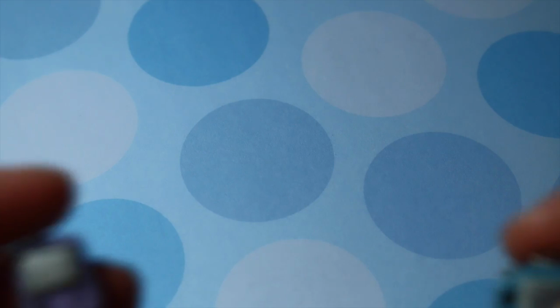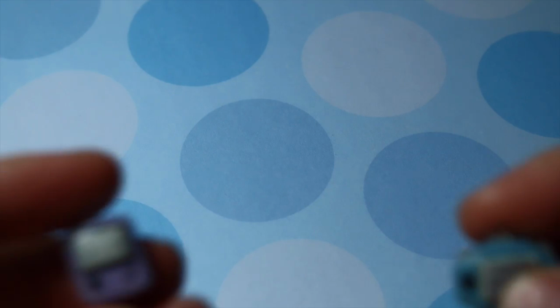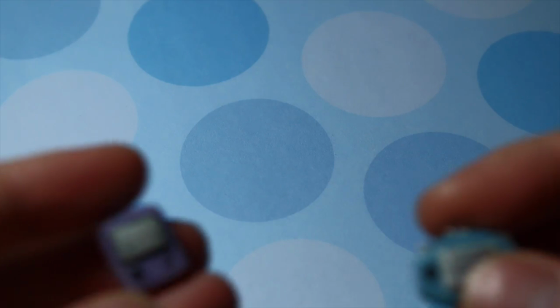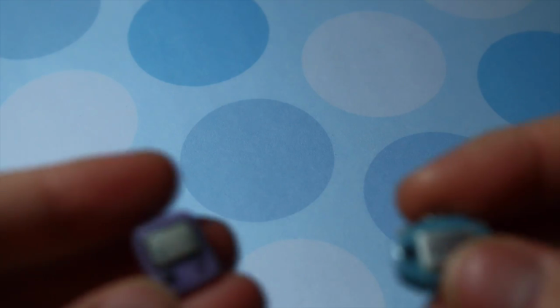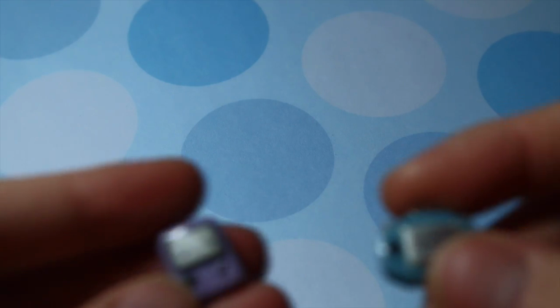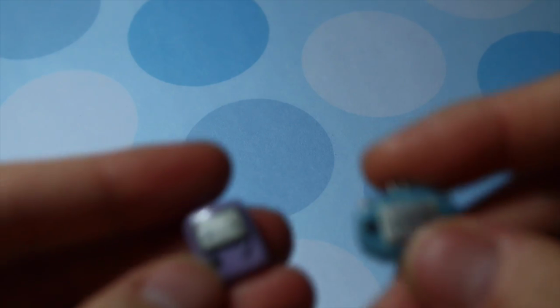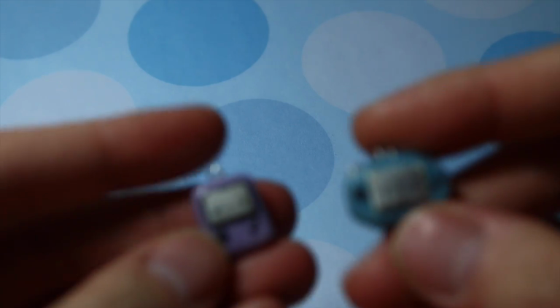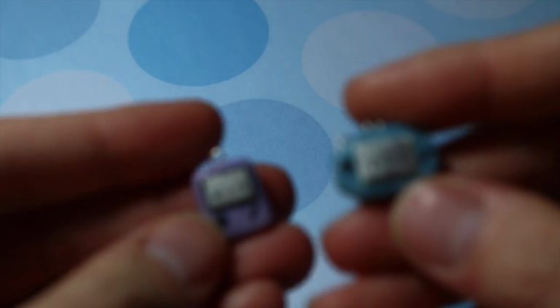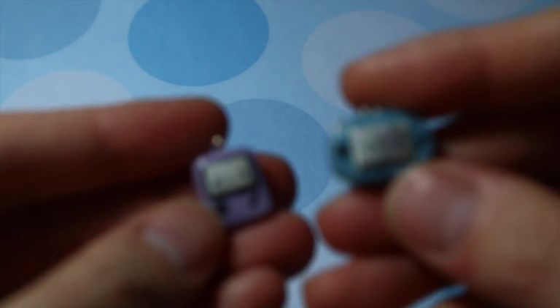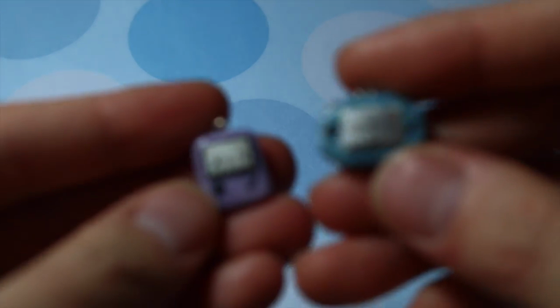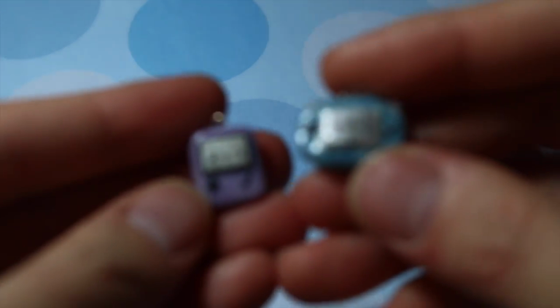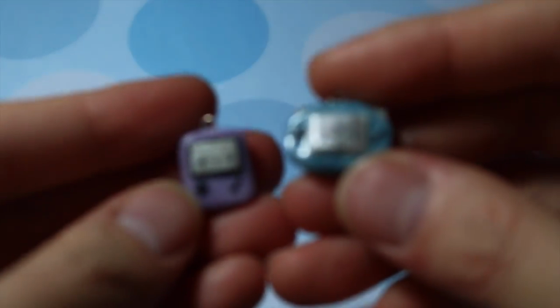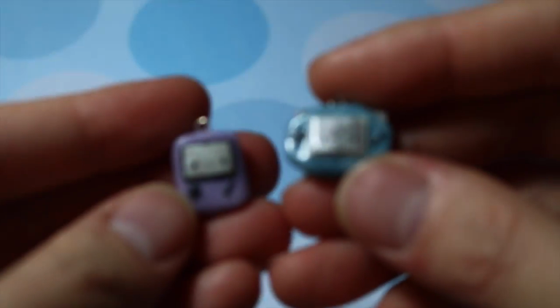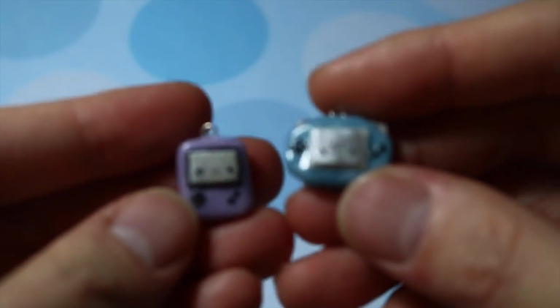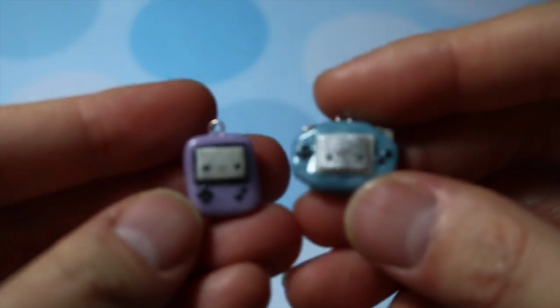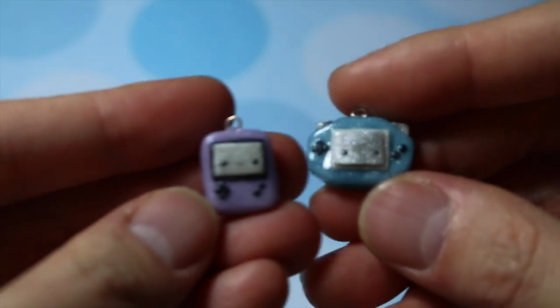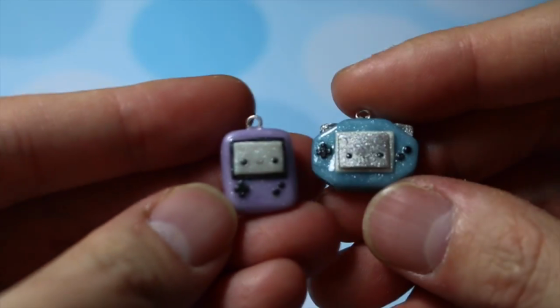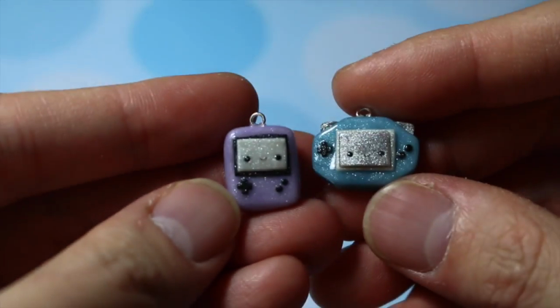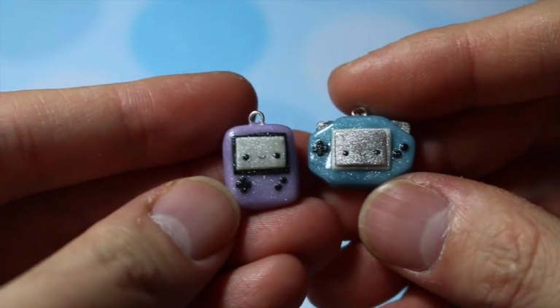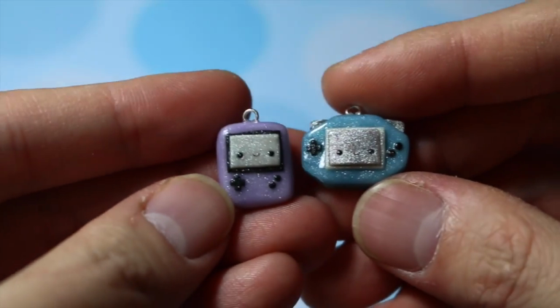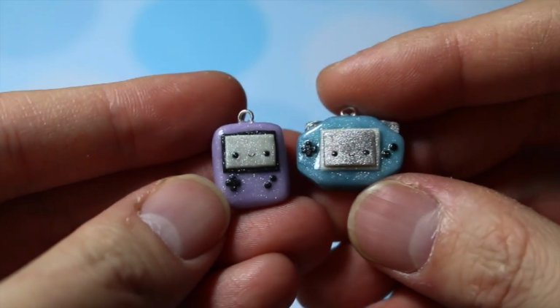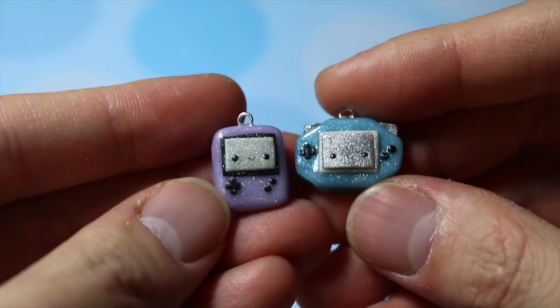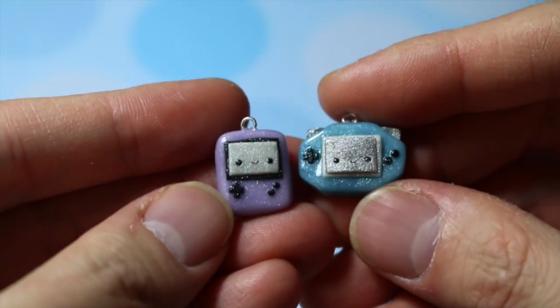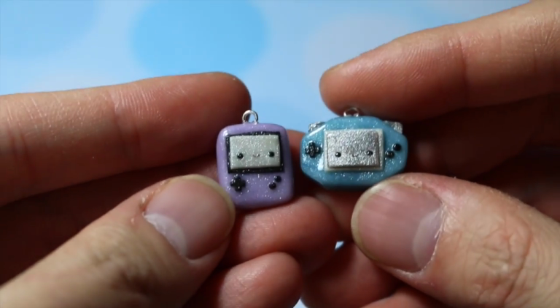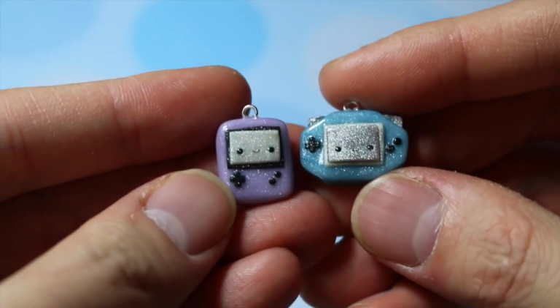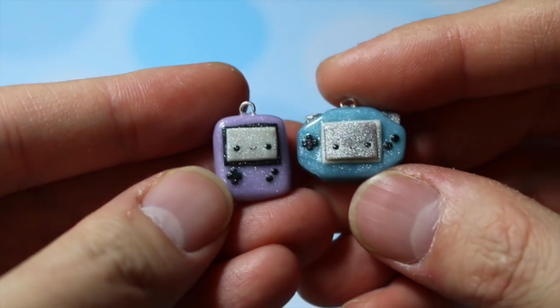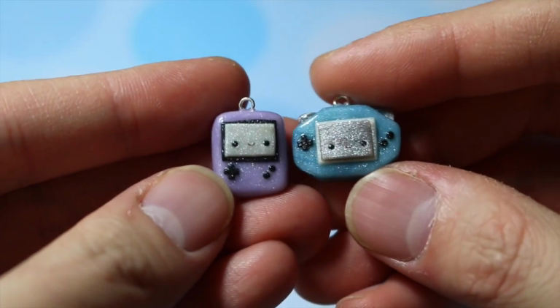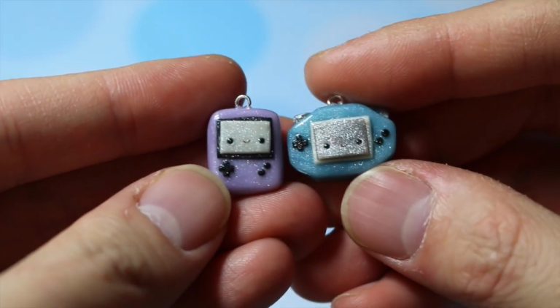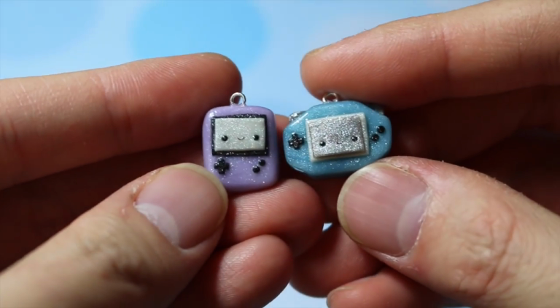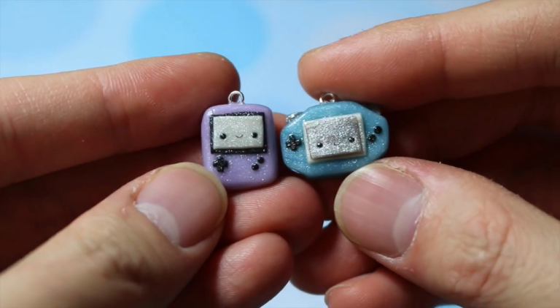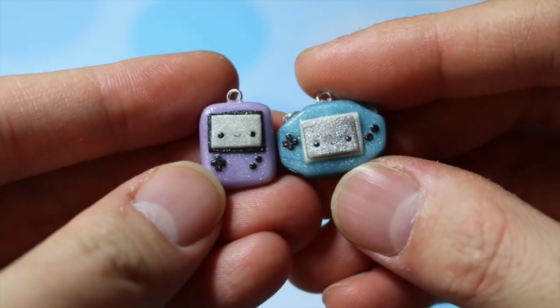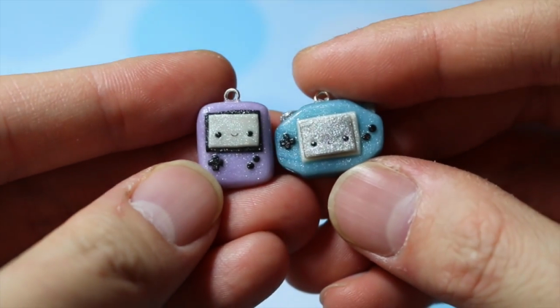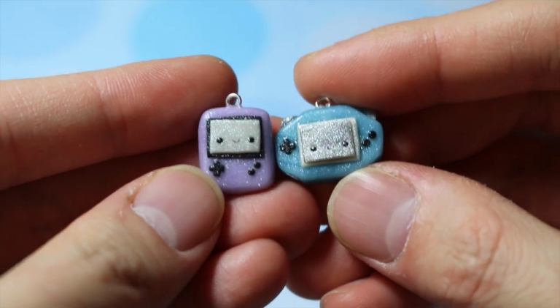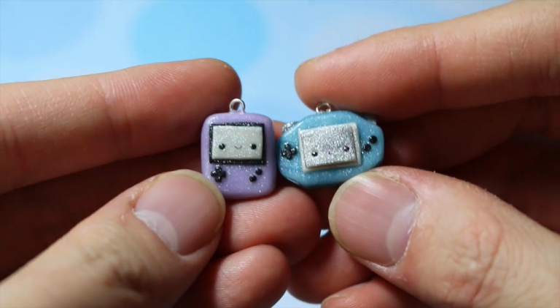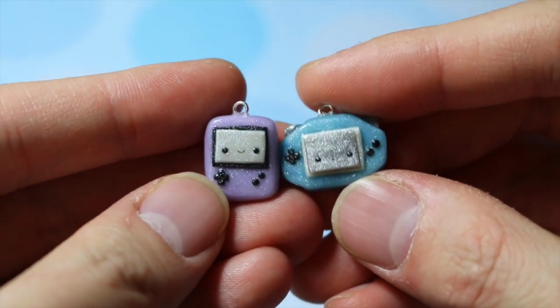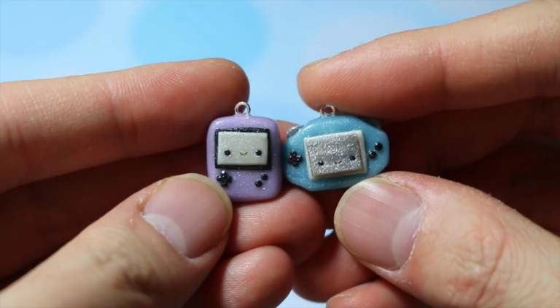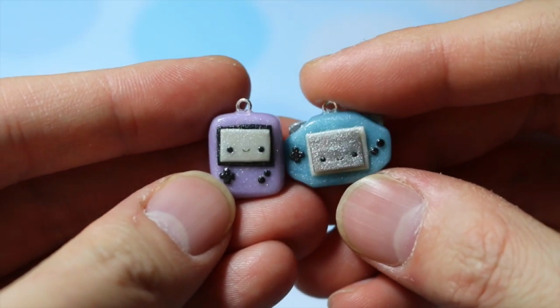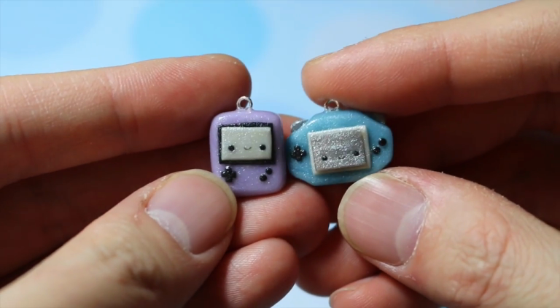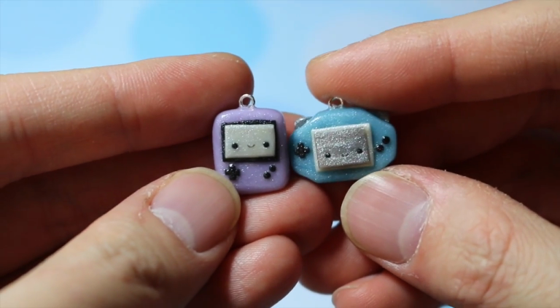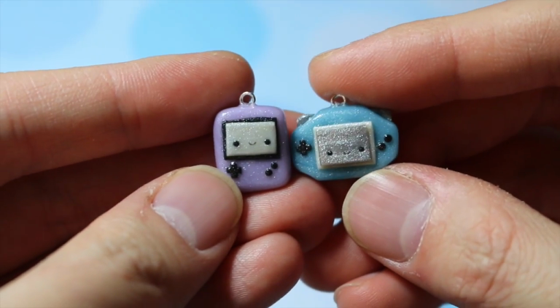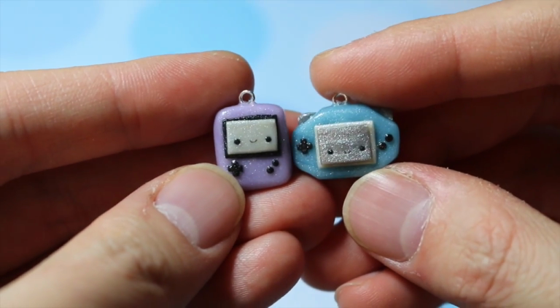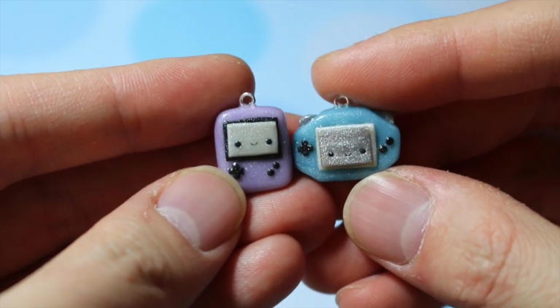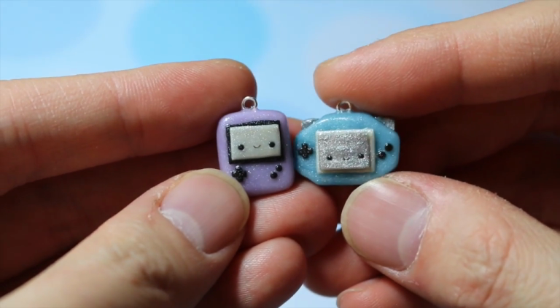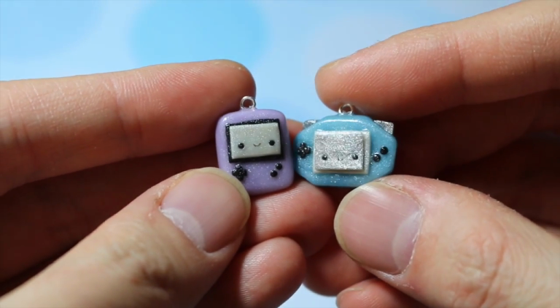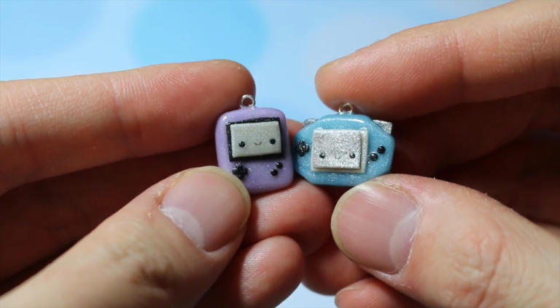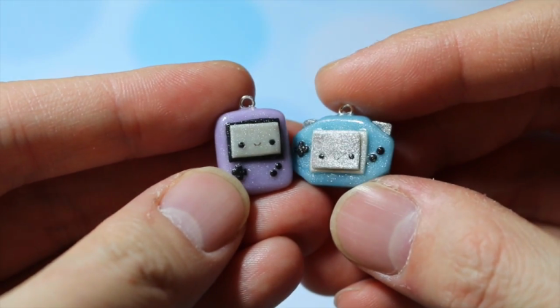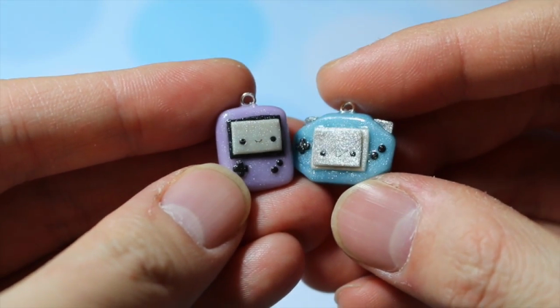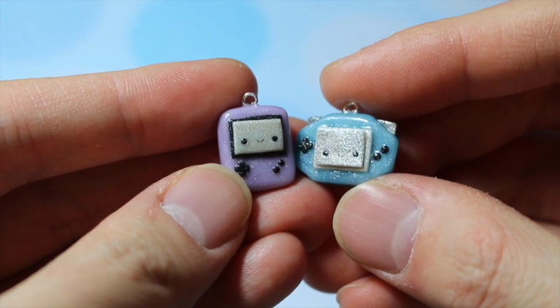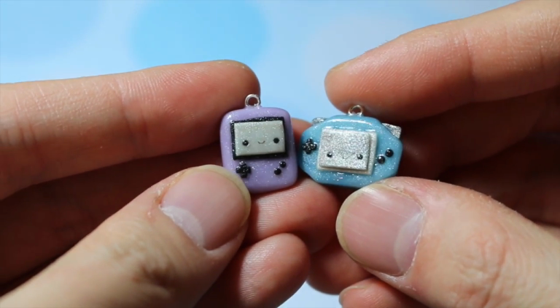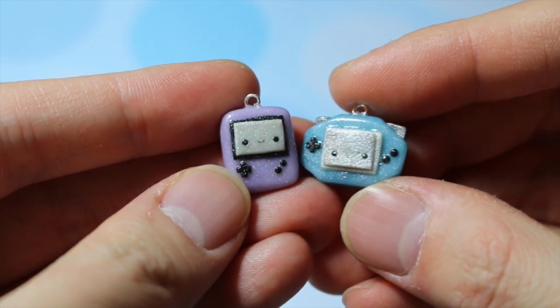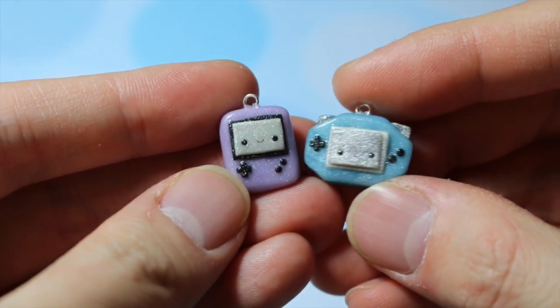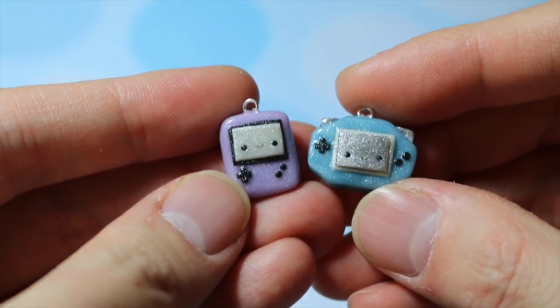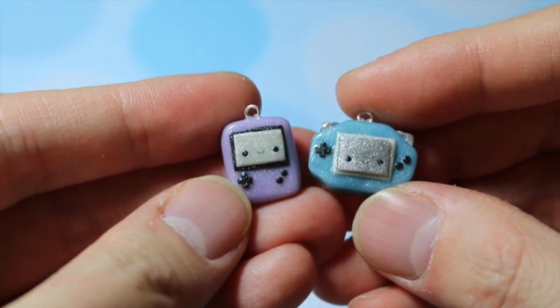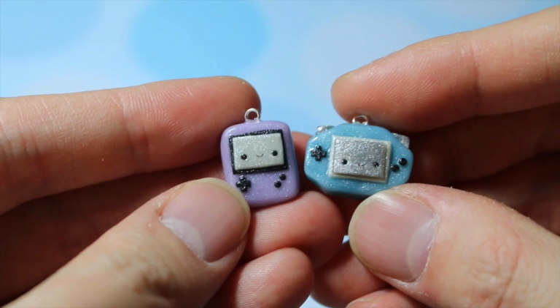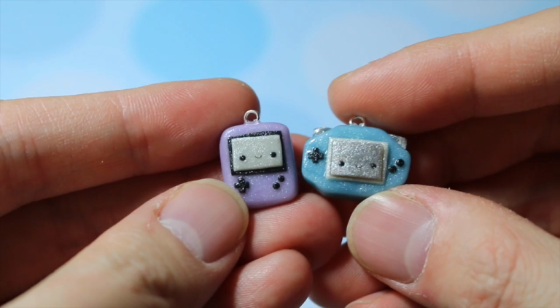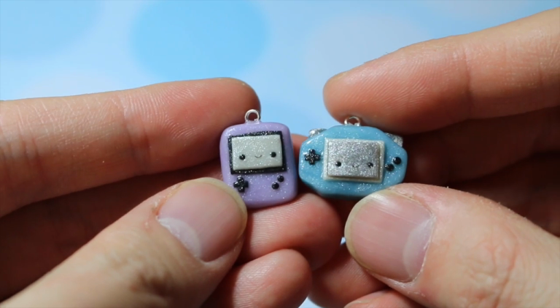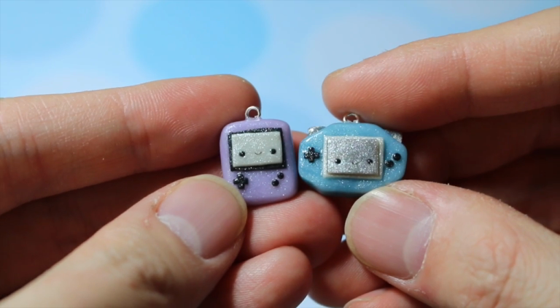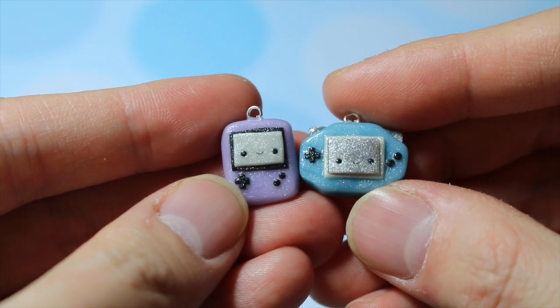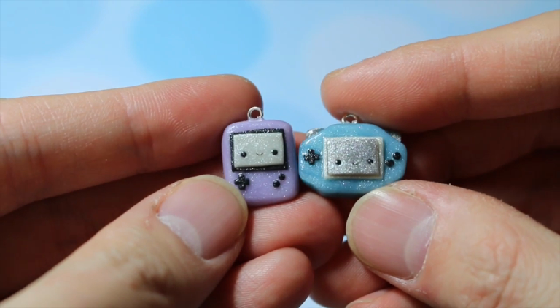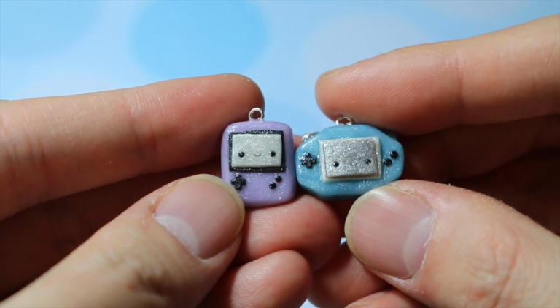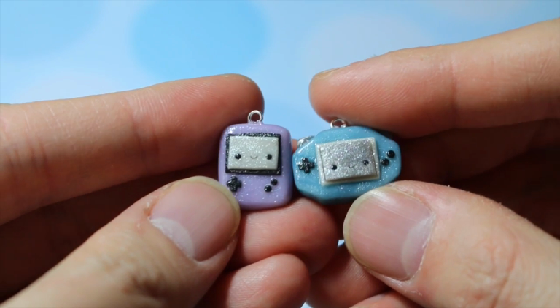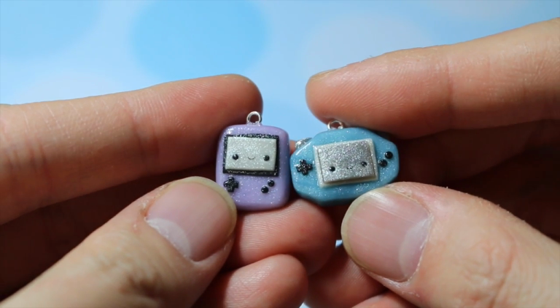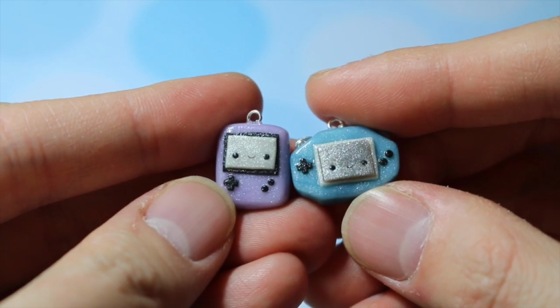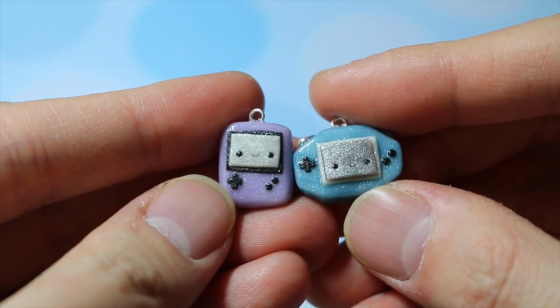Then I made these Game Boy charms — one's a Game Boy Color and the other one's a Game Boy Advance.